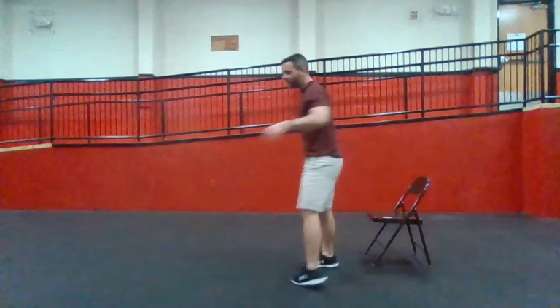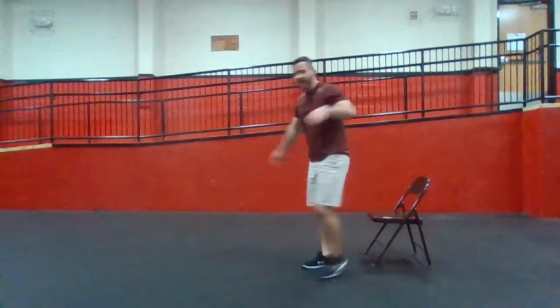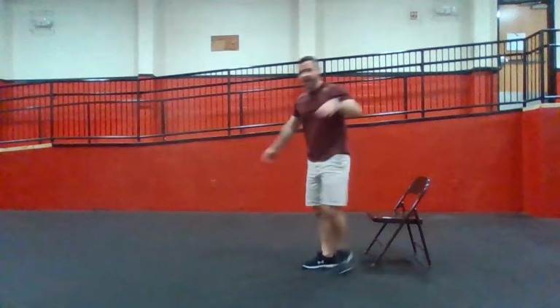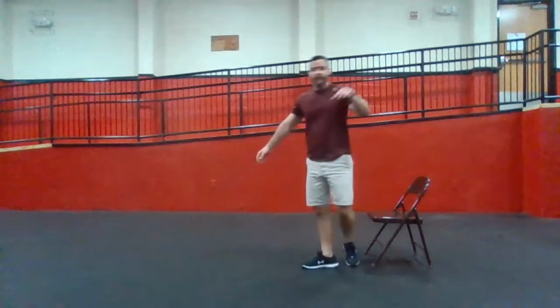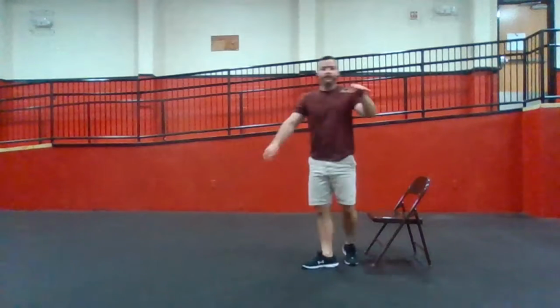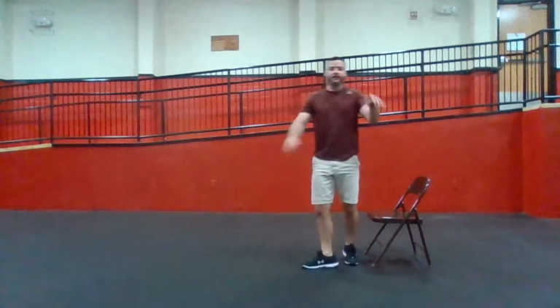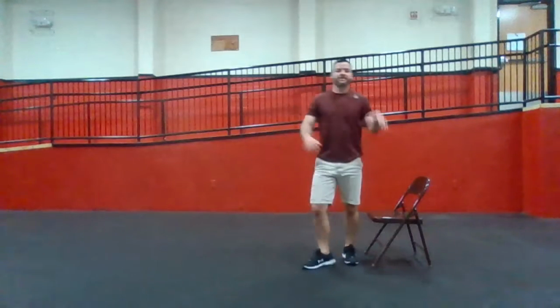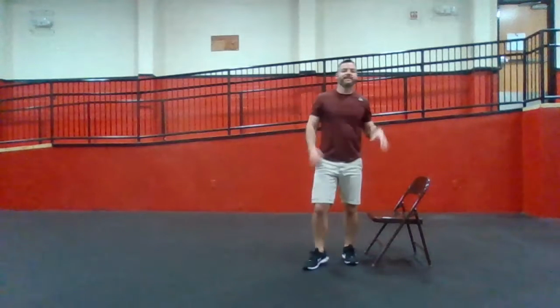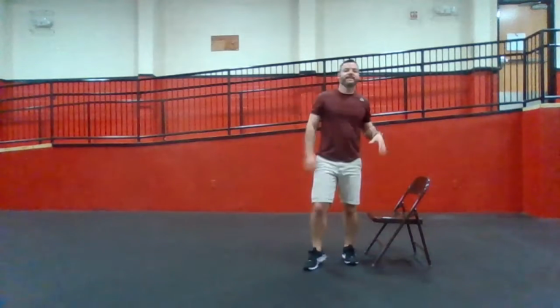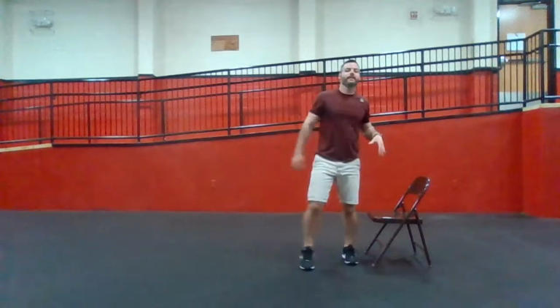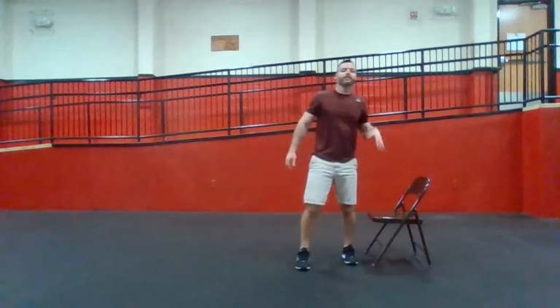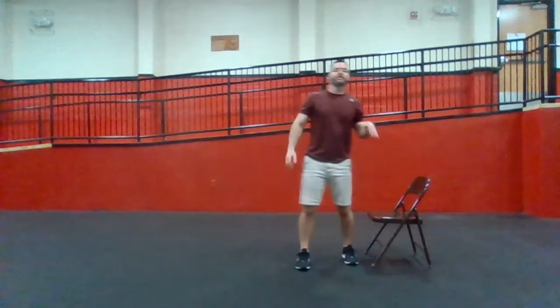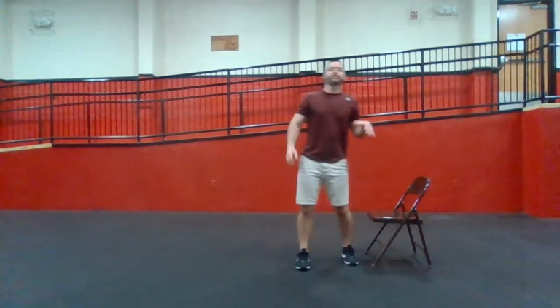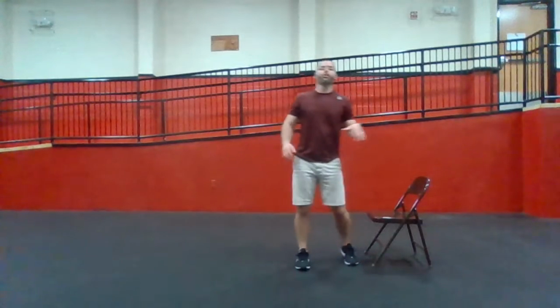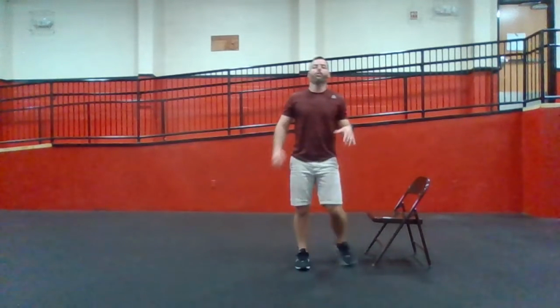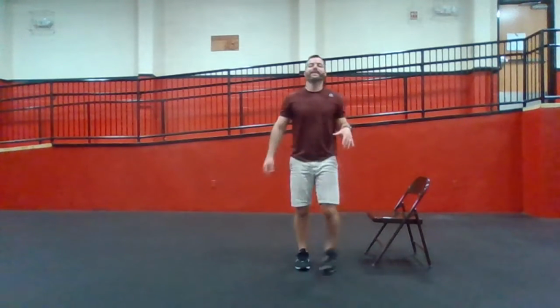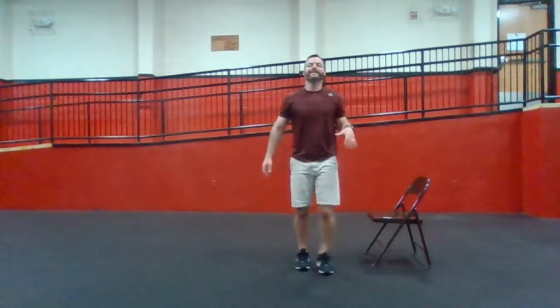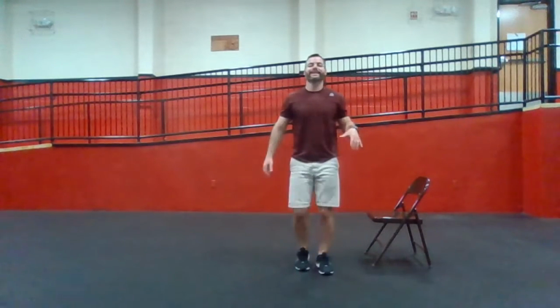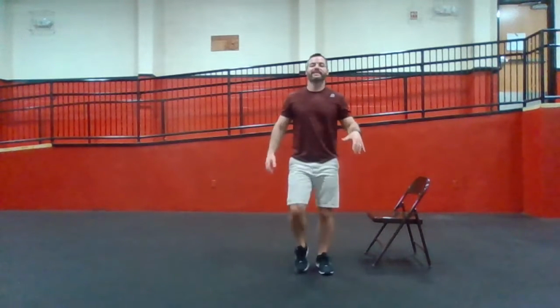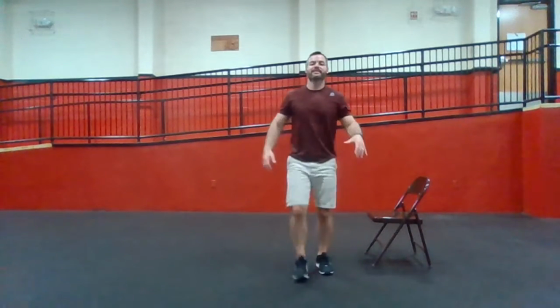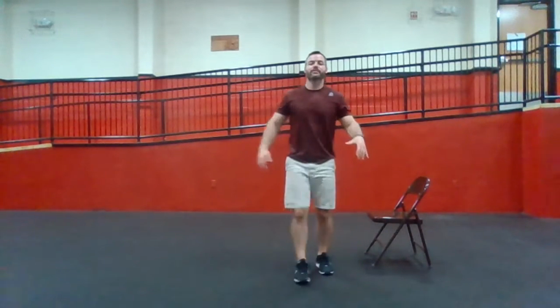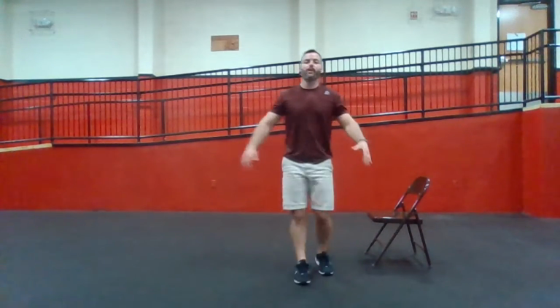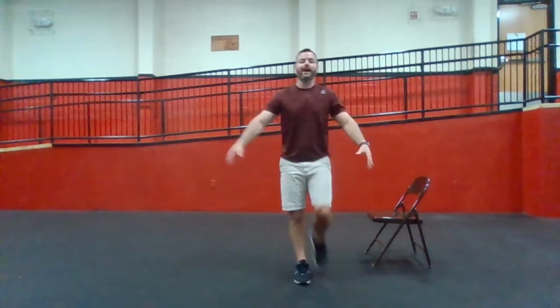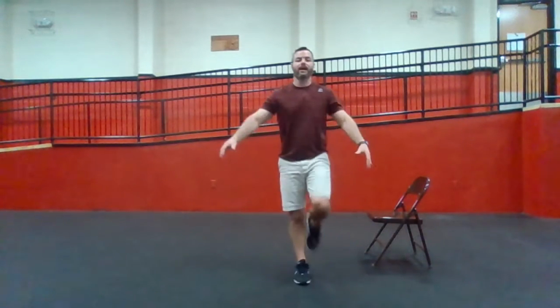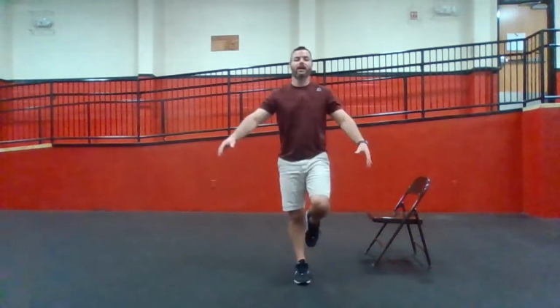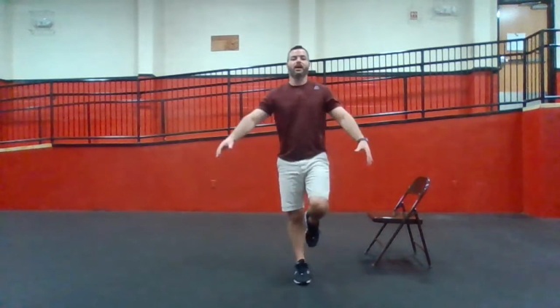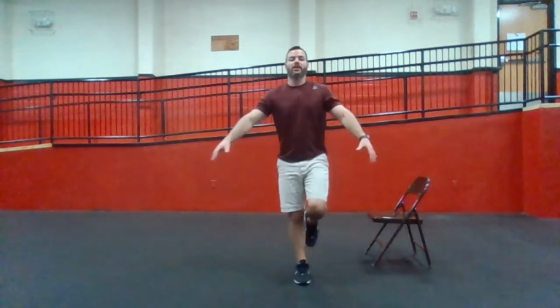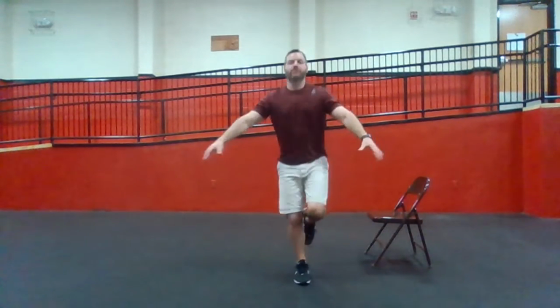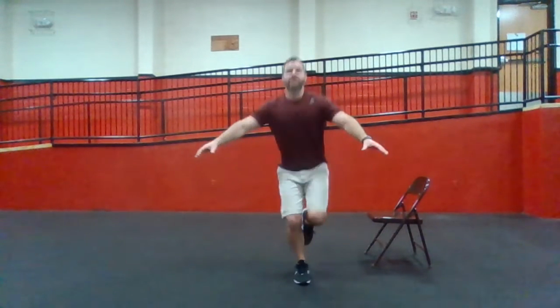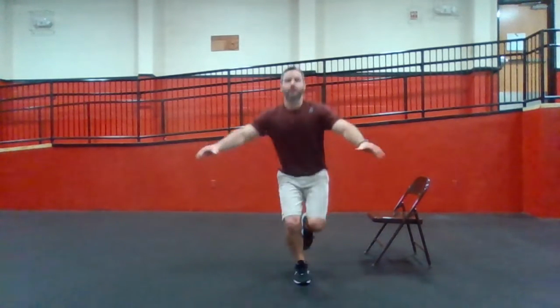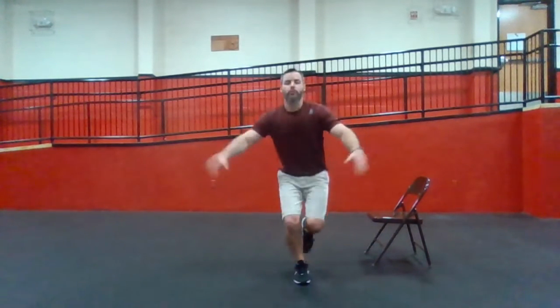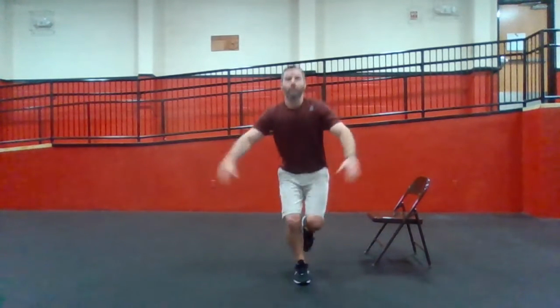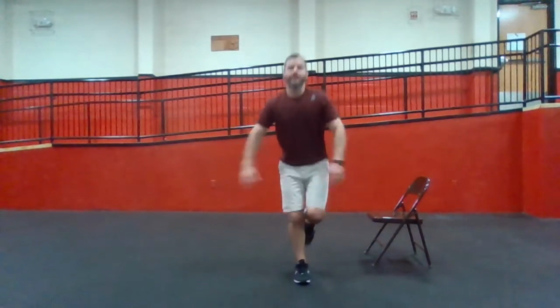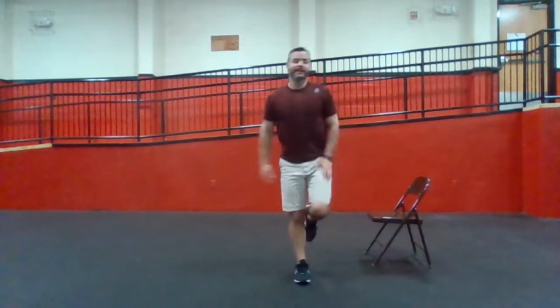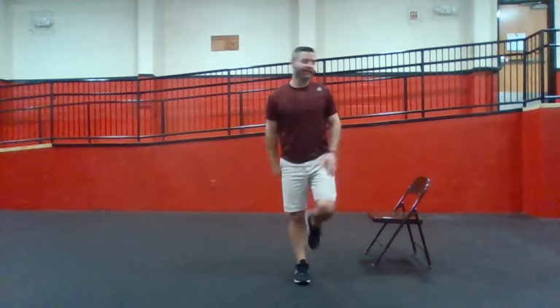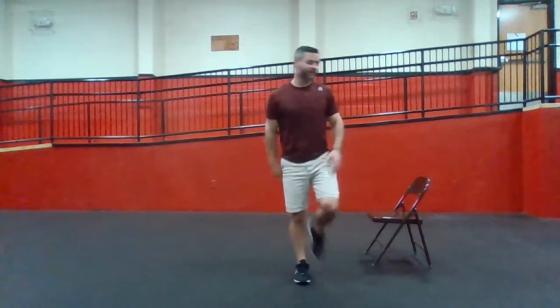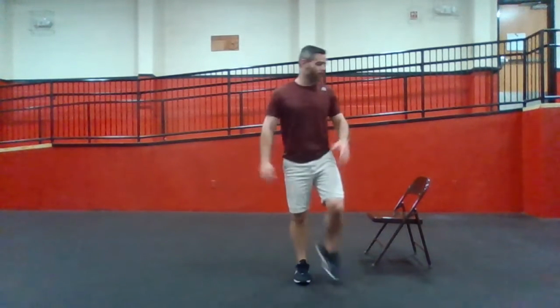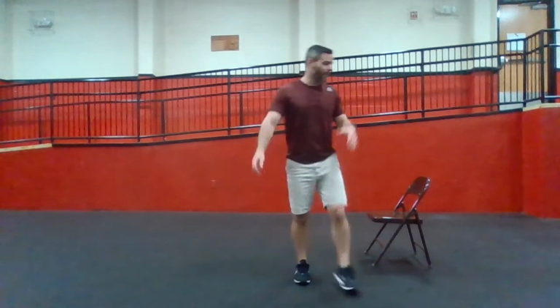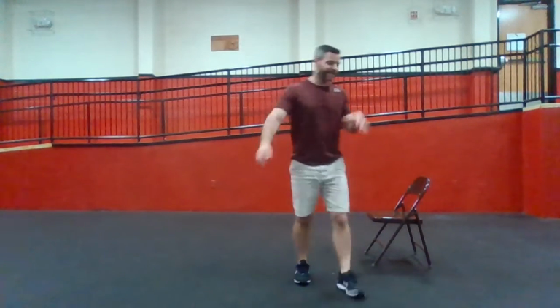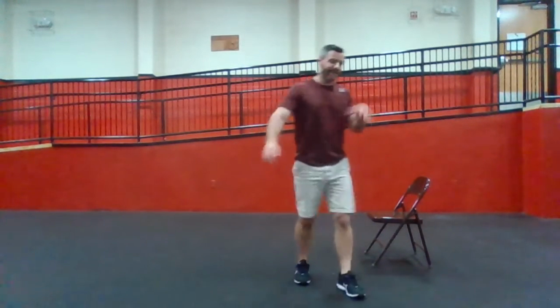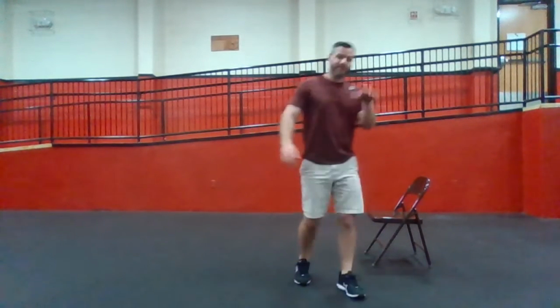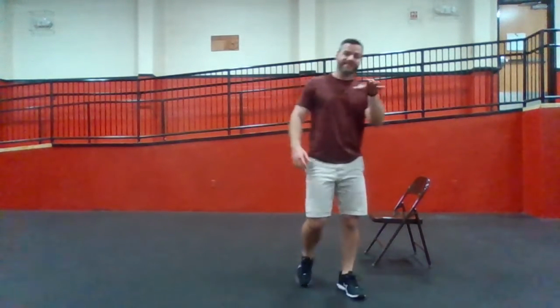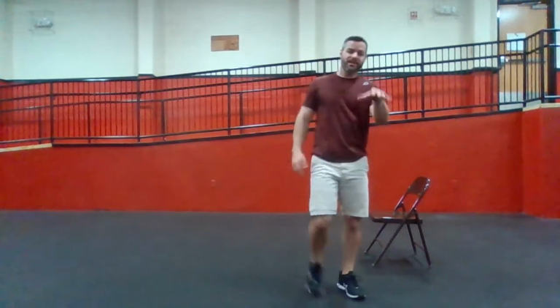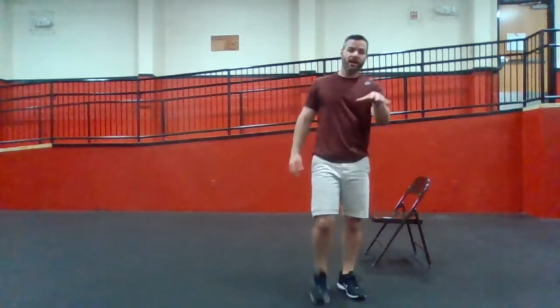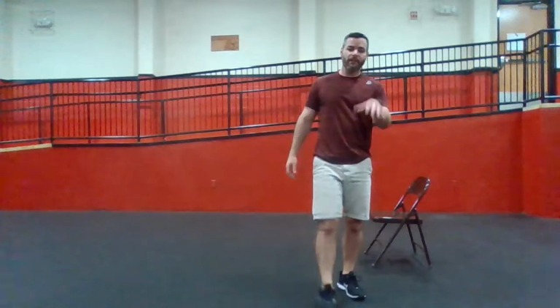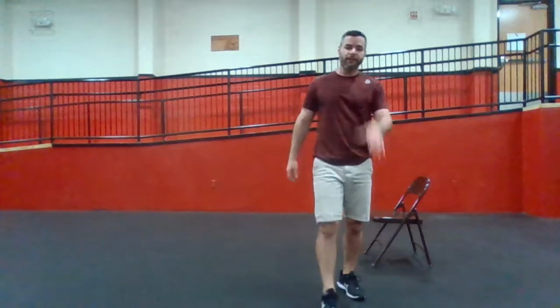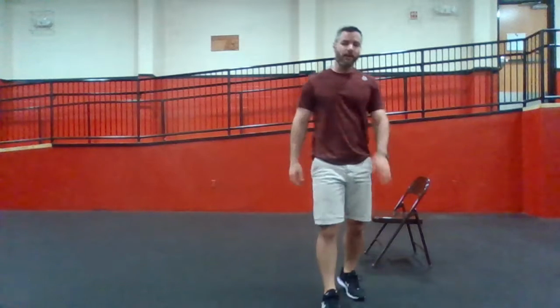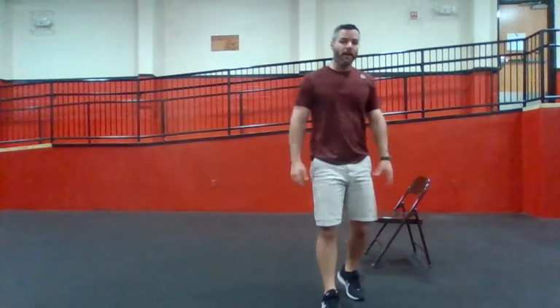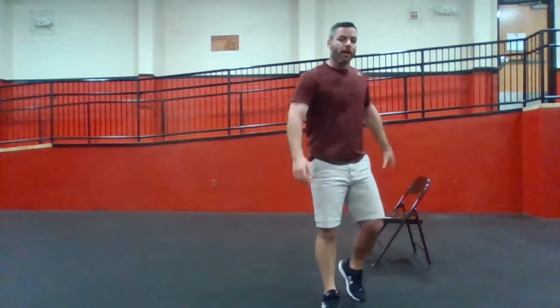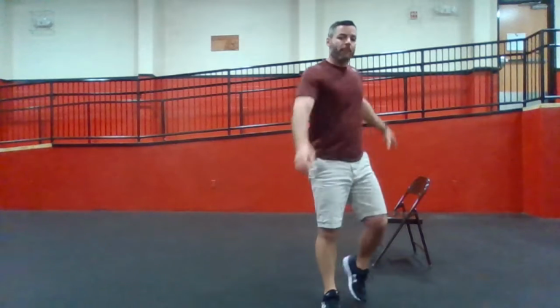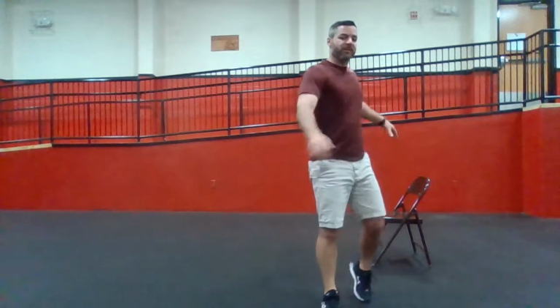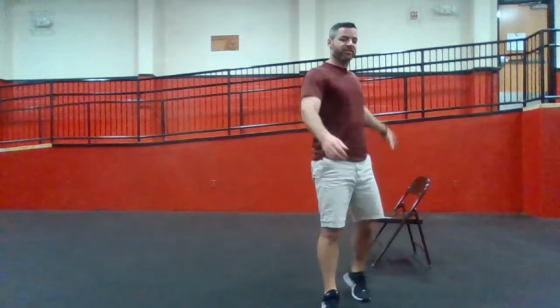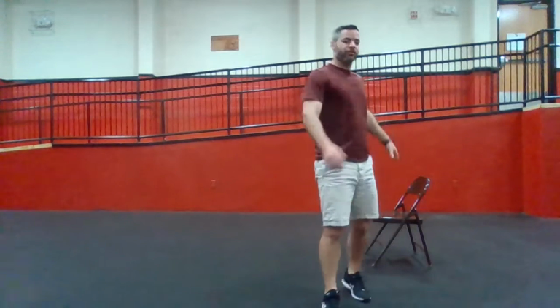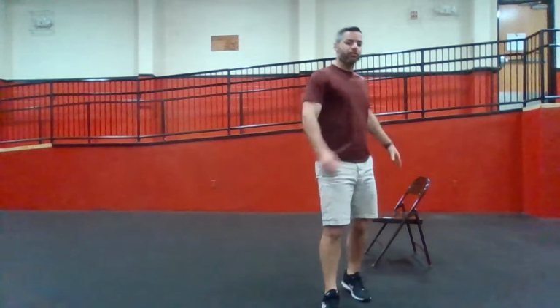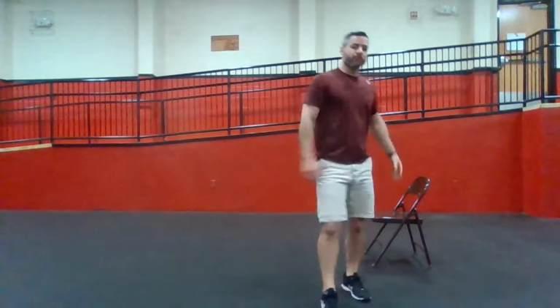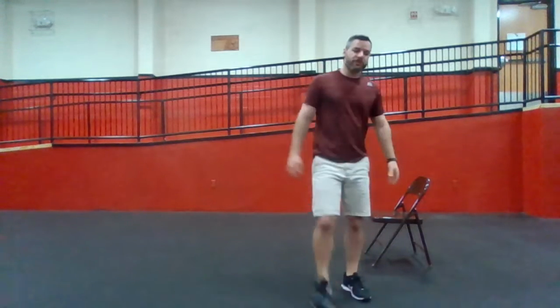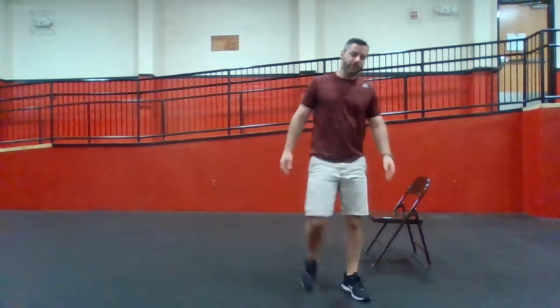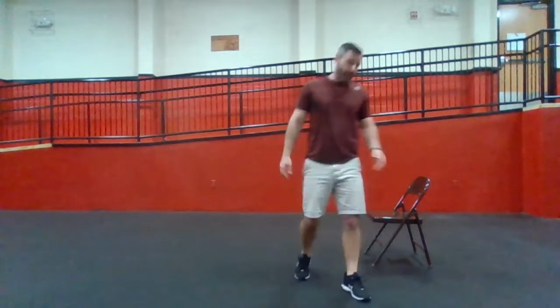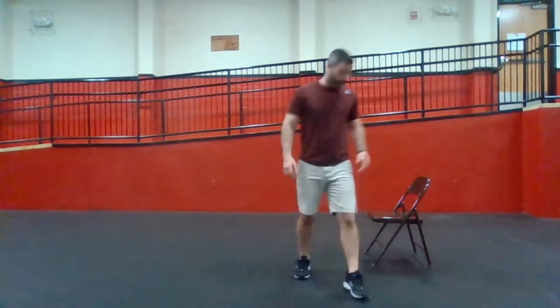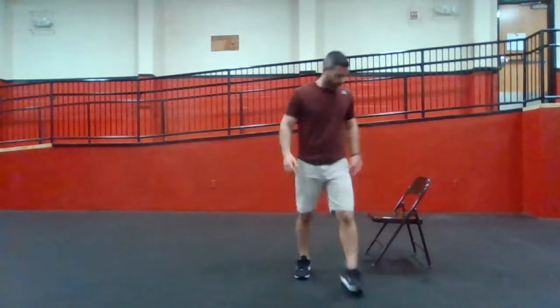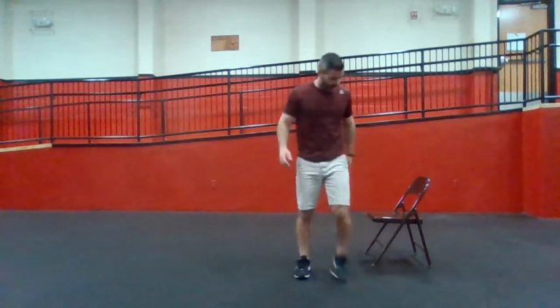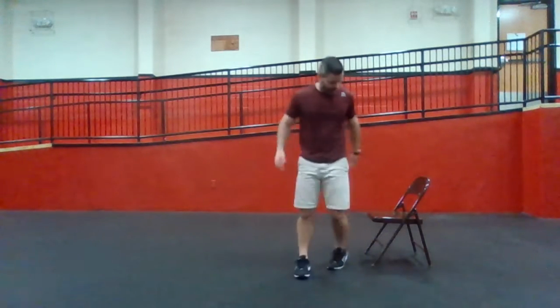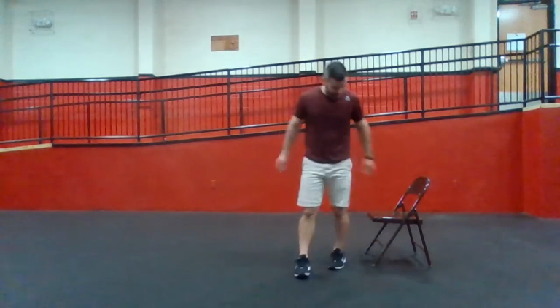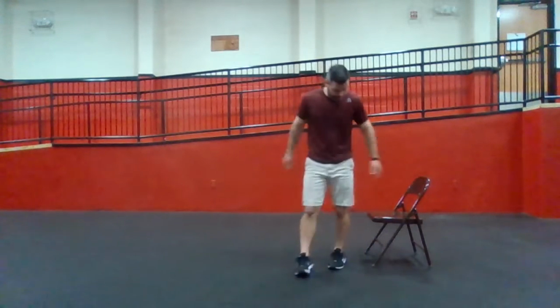If you've ever seen anybody do a one-legged squat — just squat down on one leg — it's tough, but let's use our chair to practice.